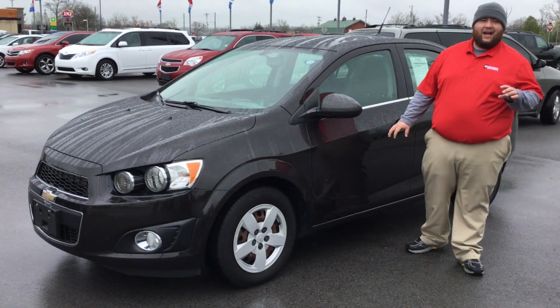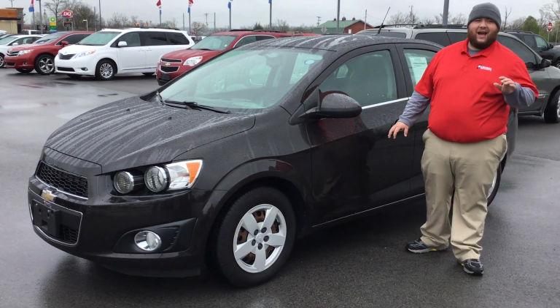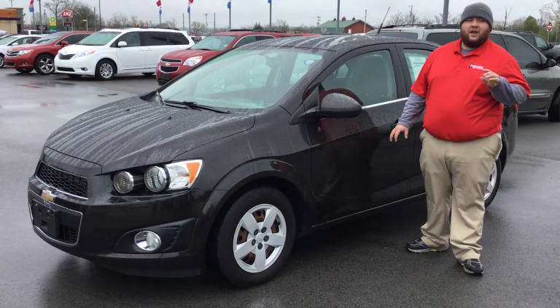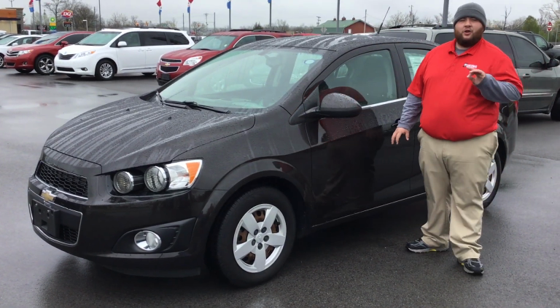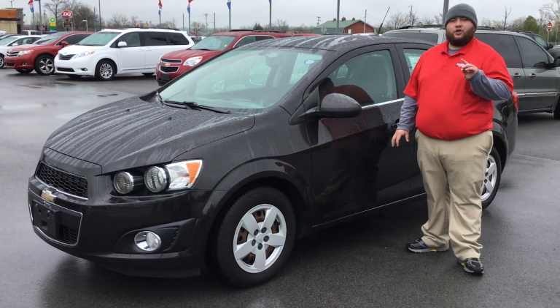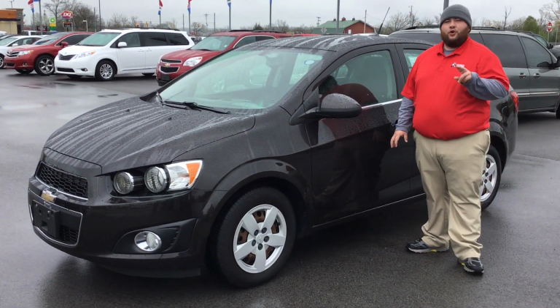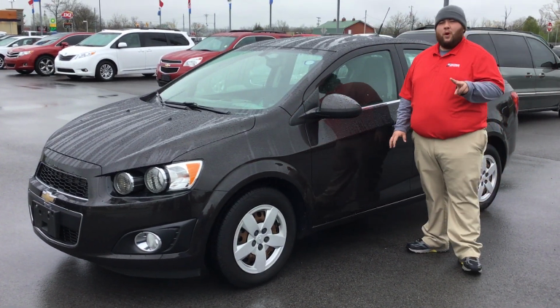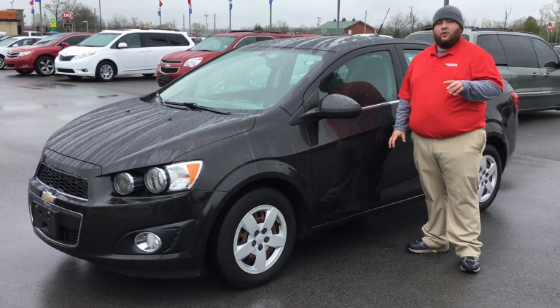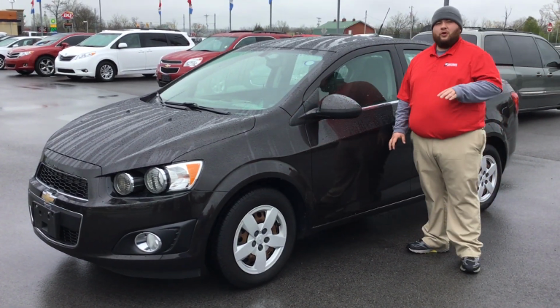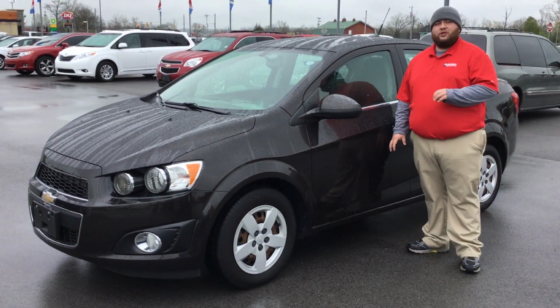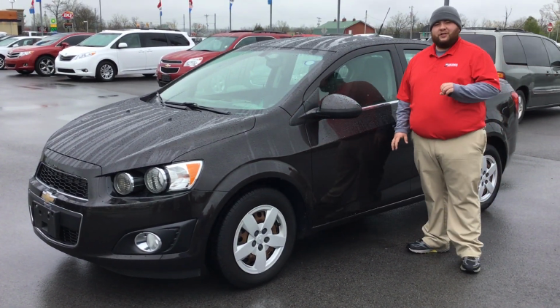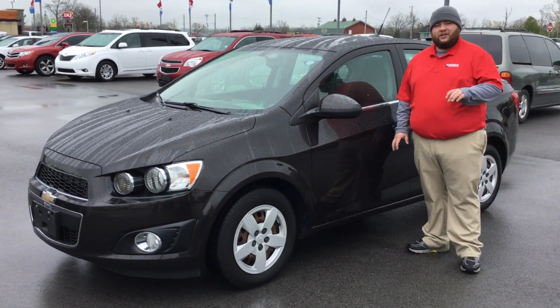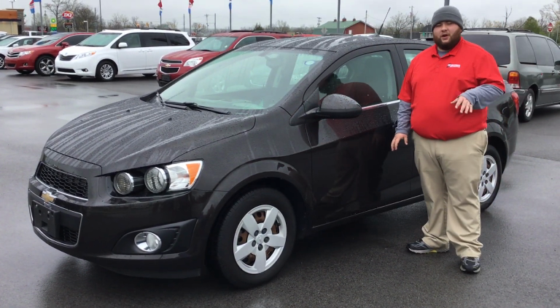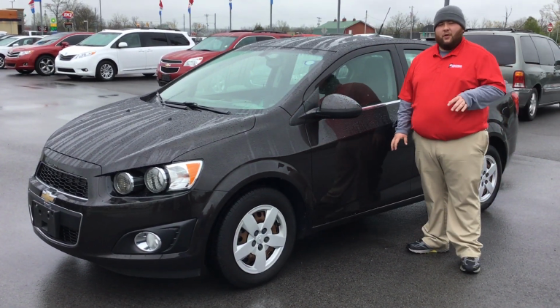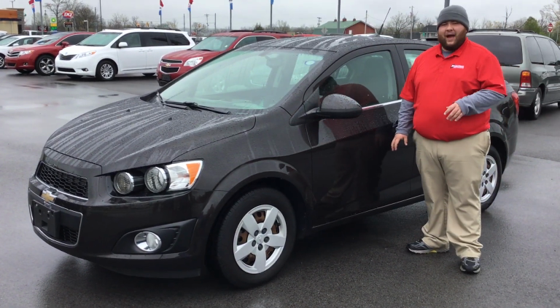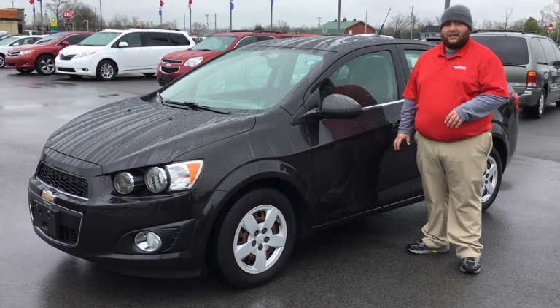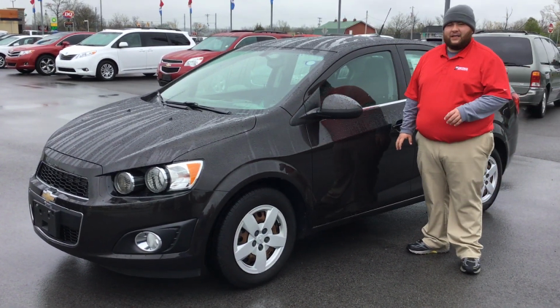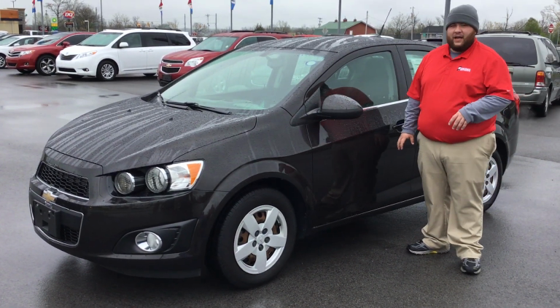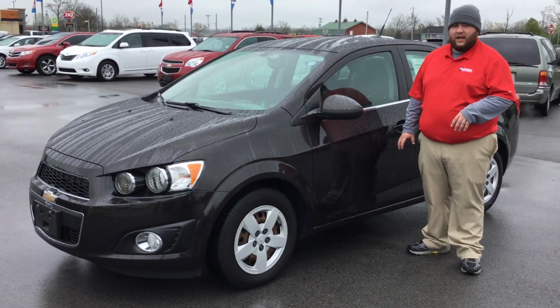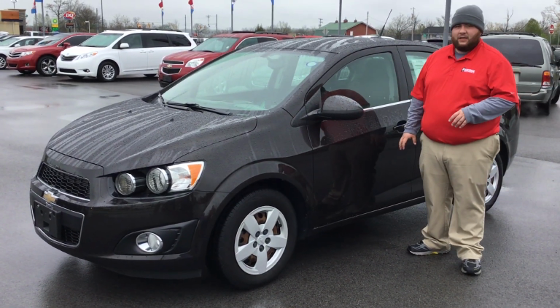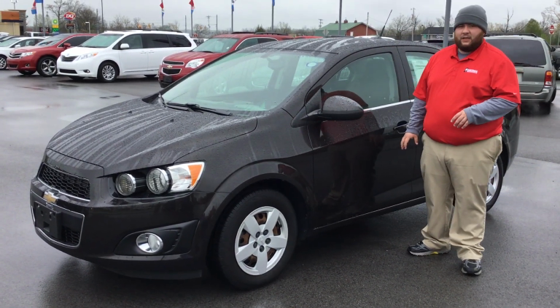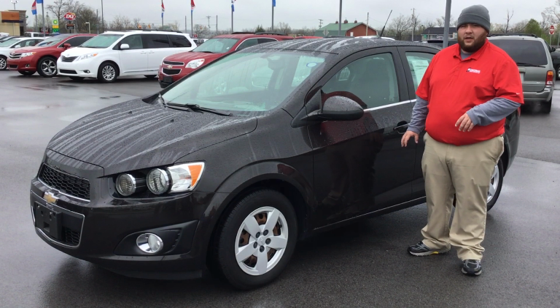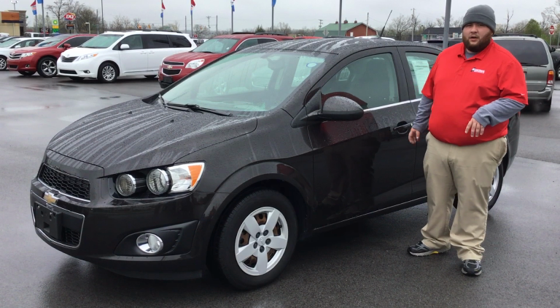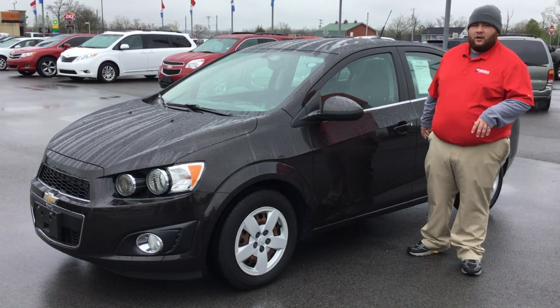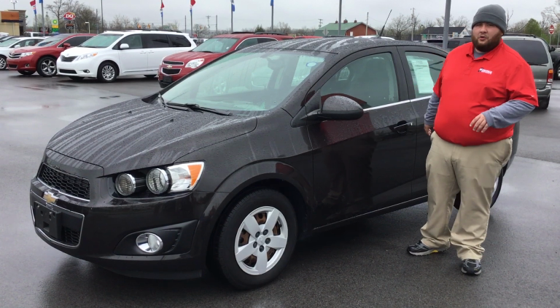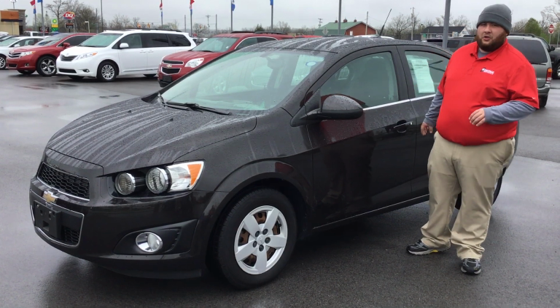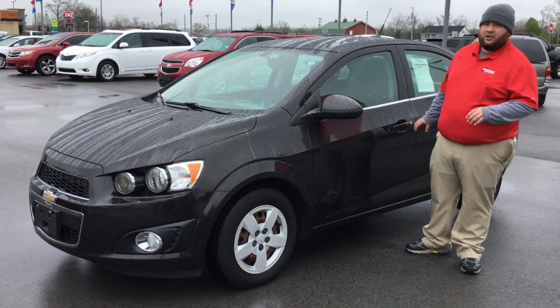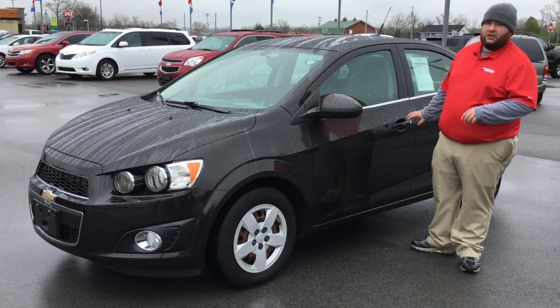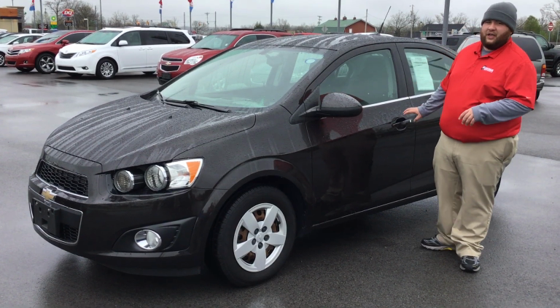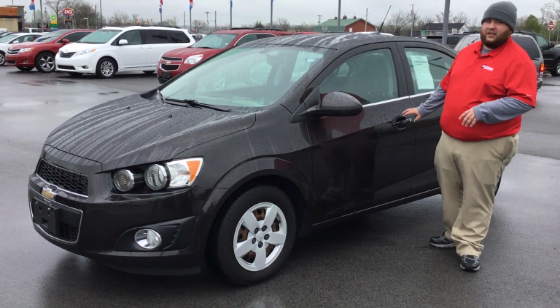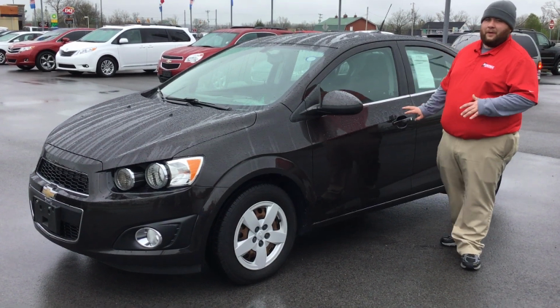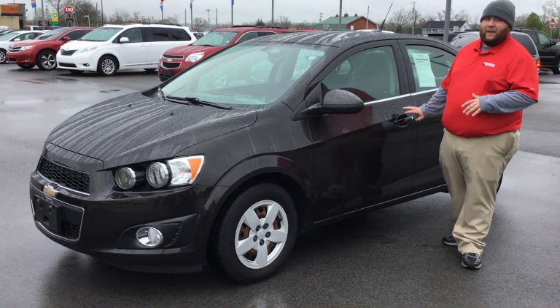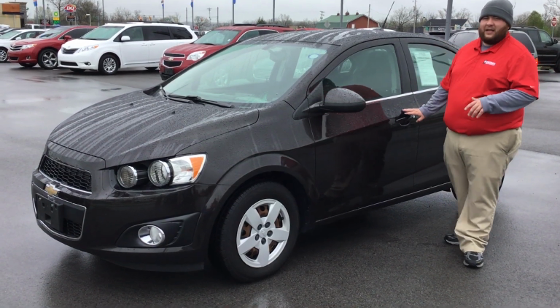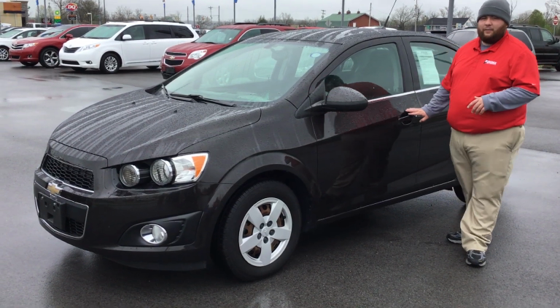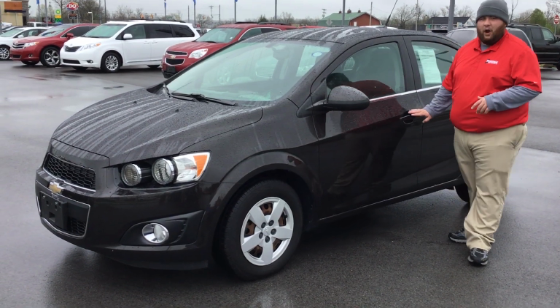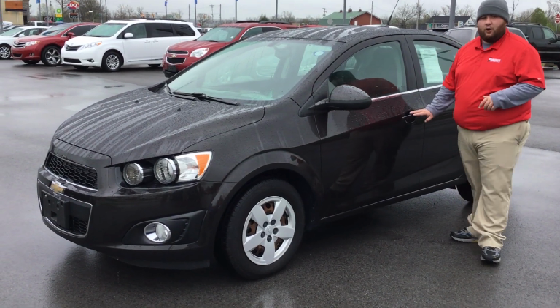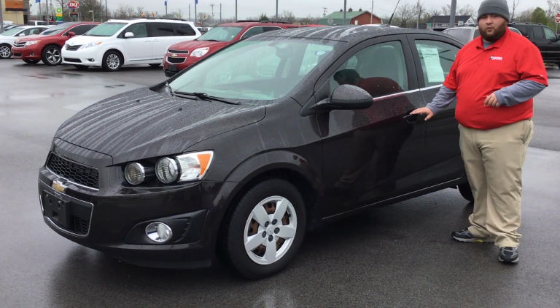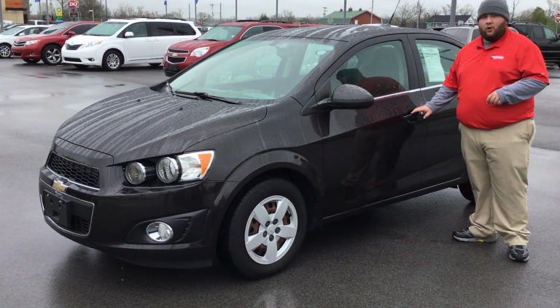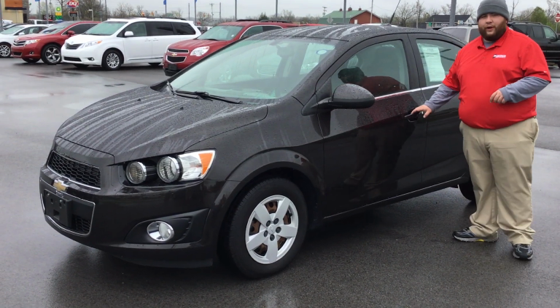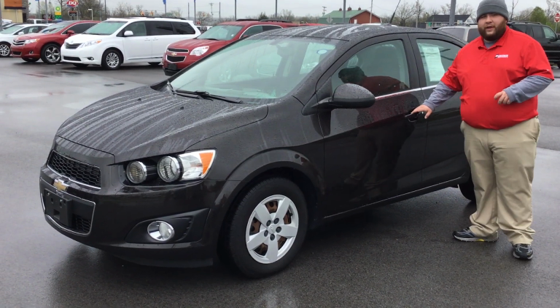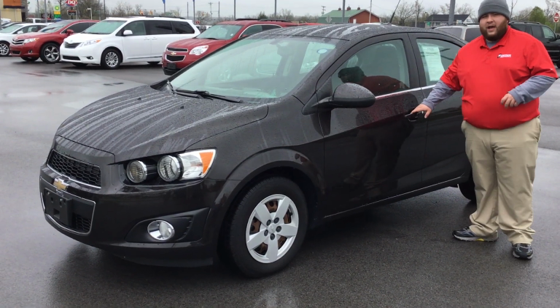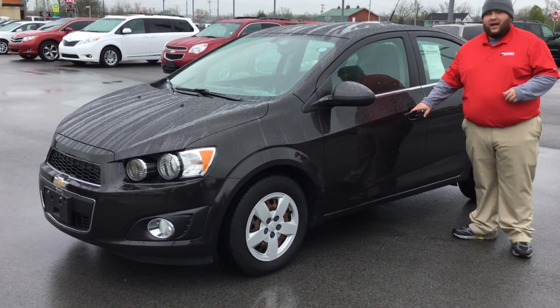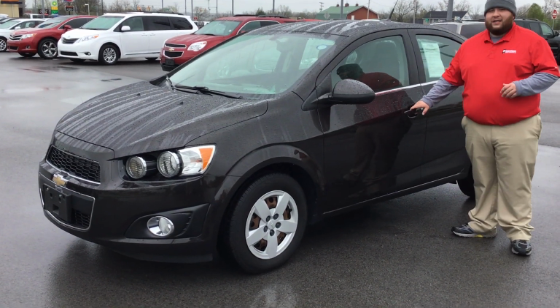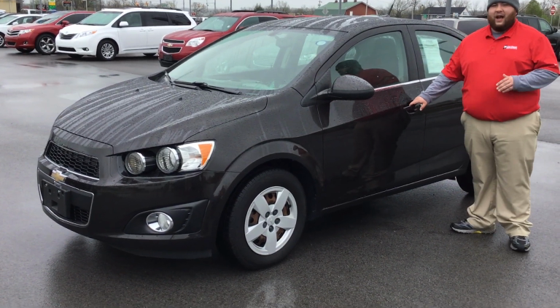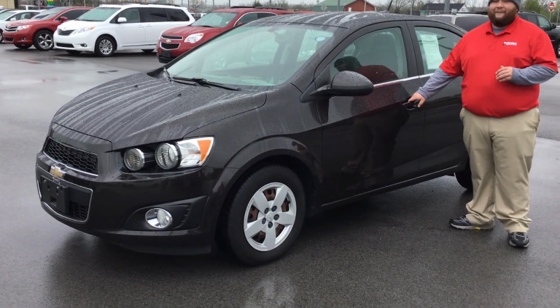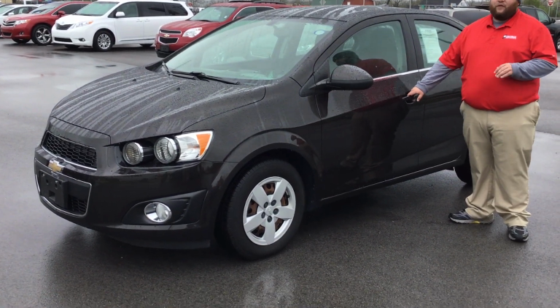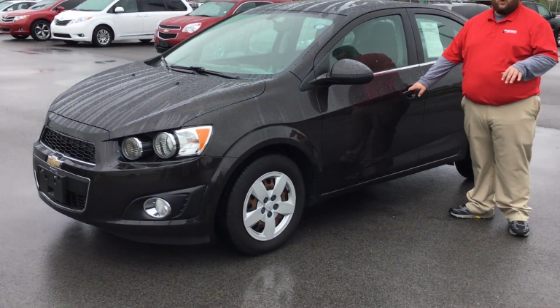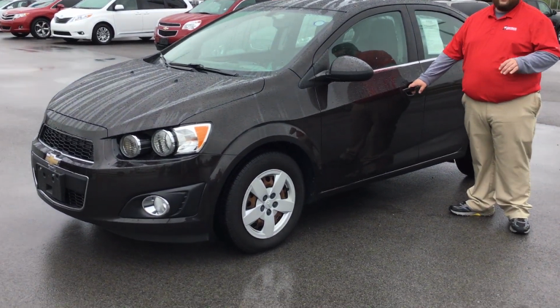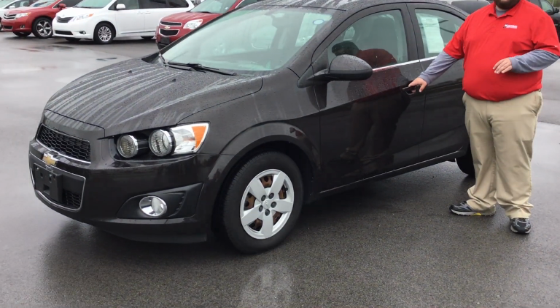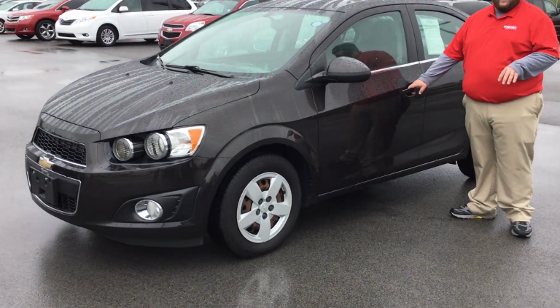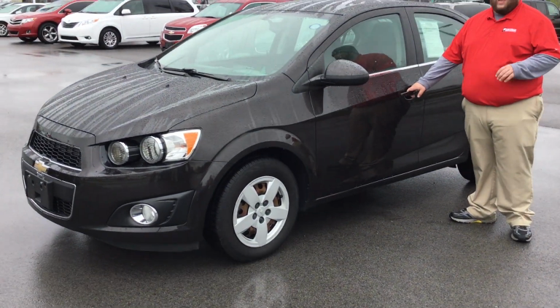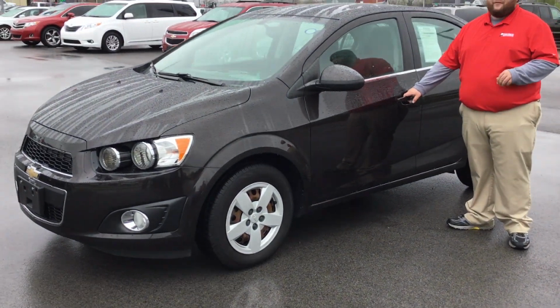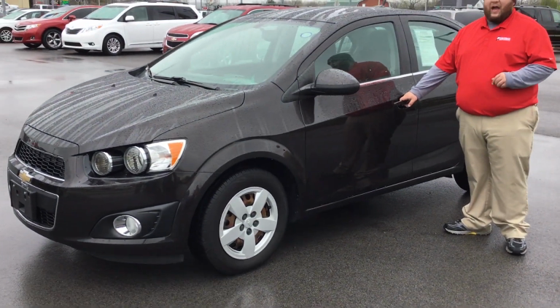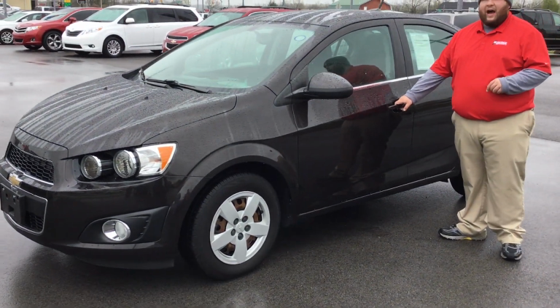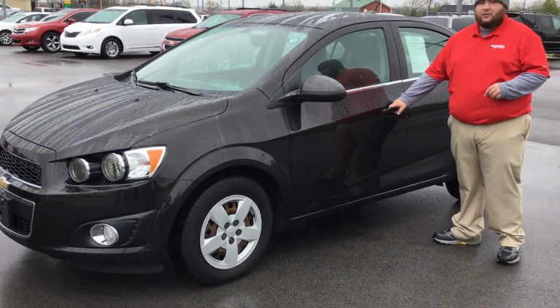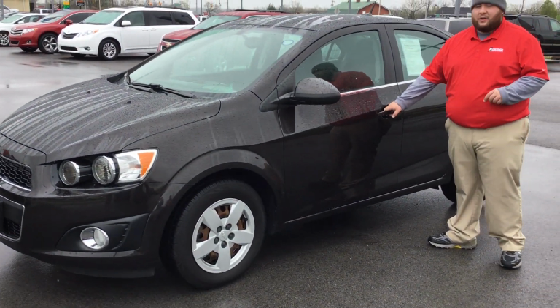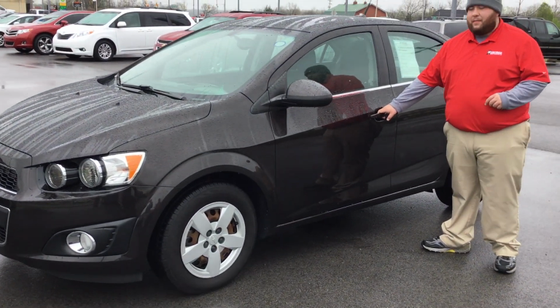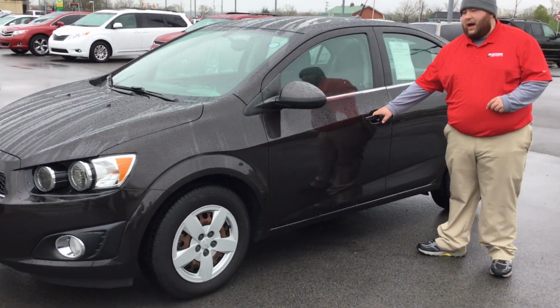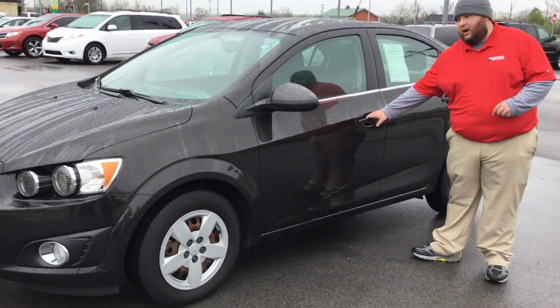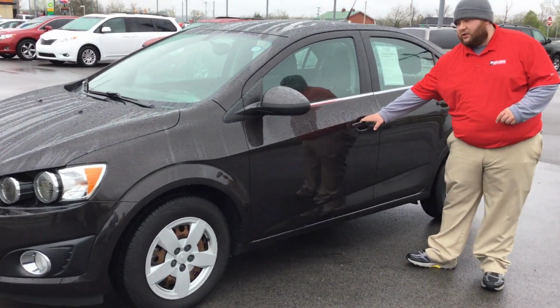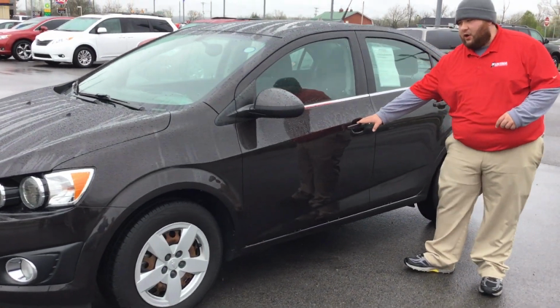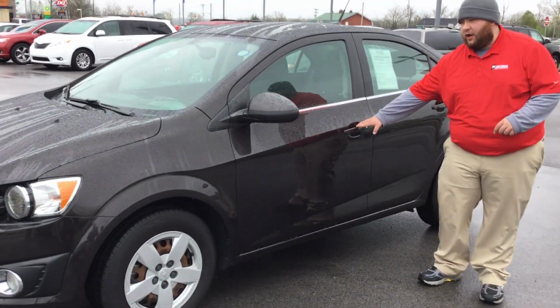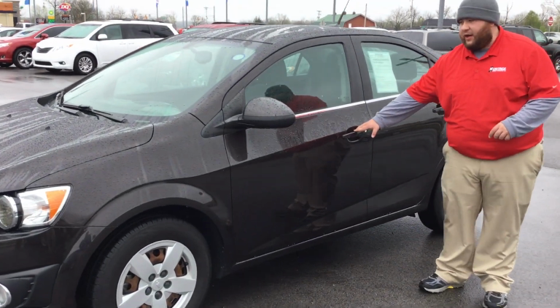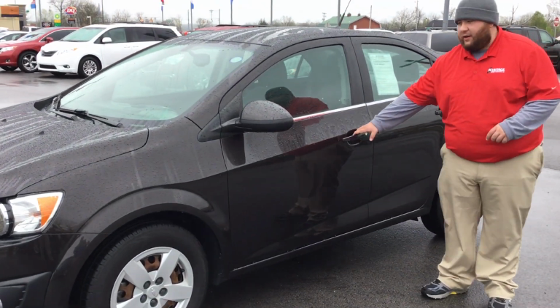It's got two owners, zero accidents. Of course, you can see it's the base model. It's got 45,000 miles on it.